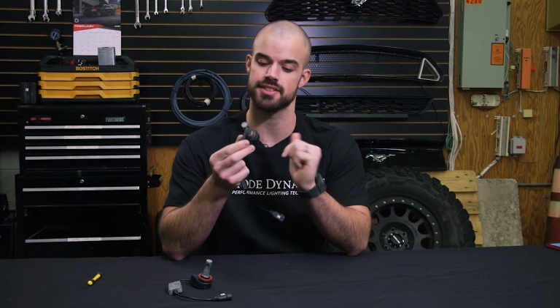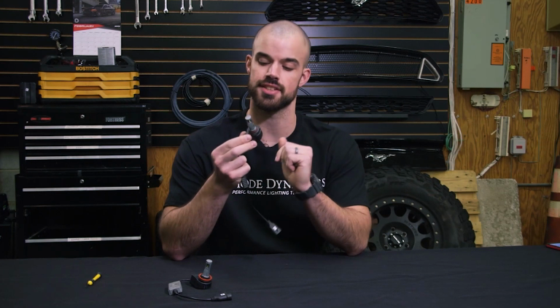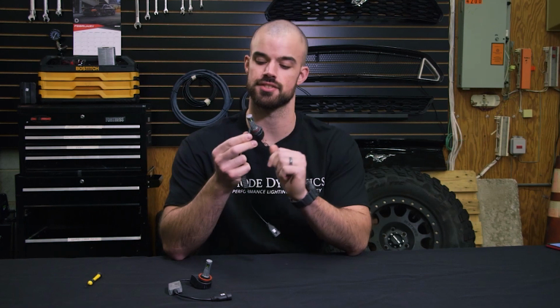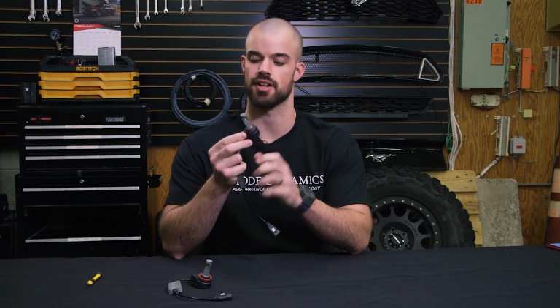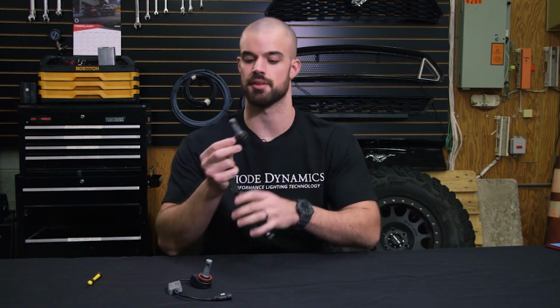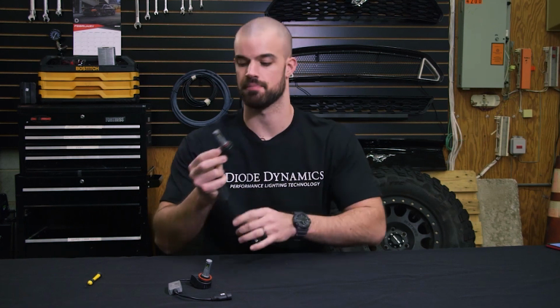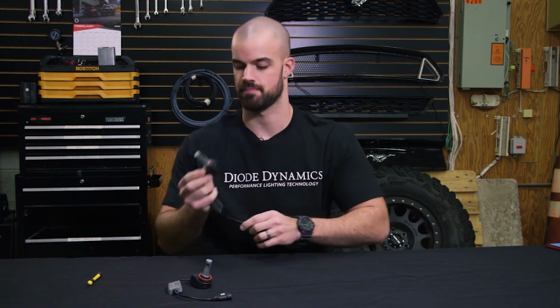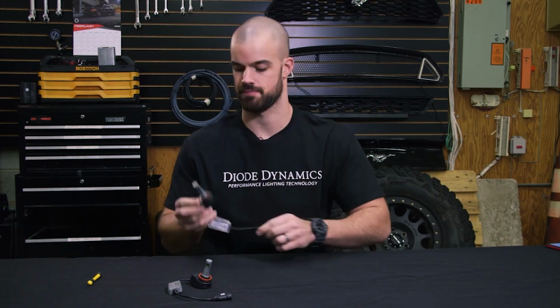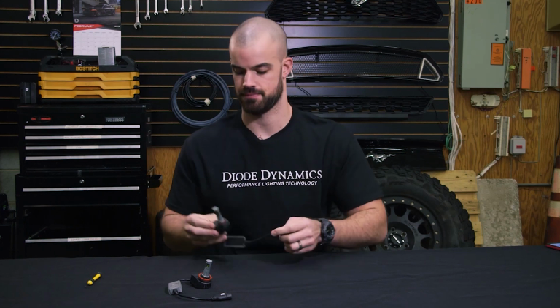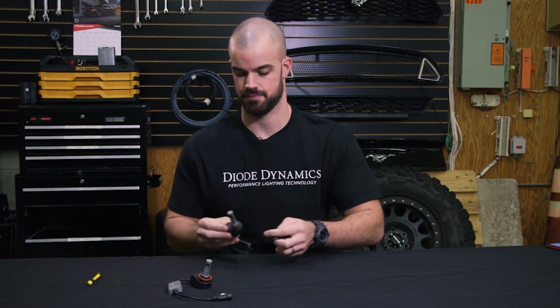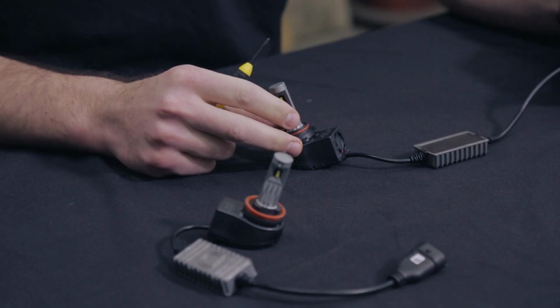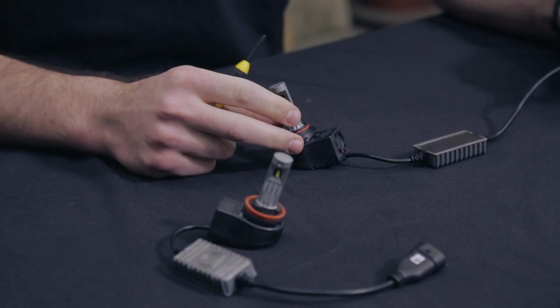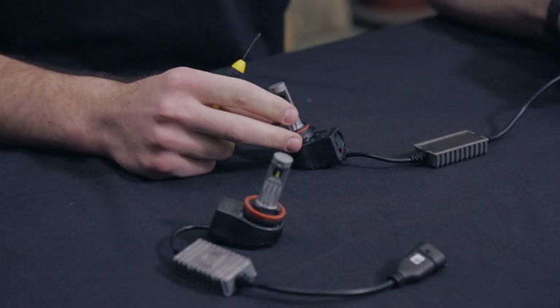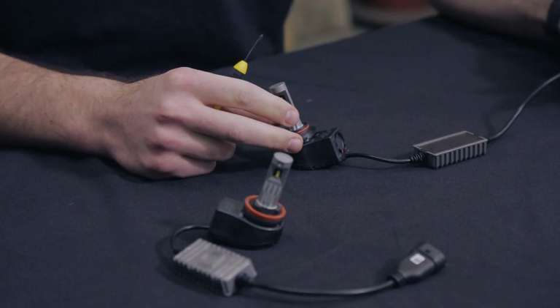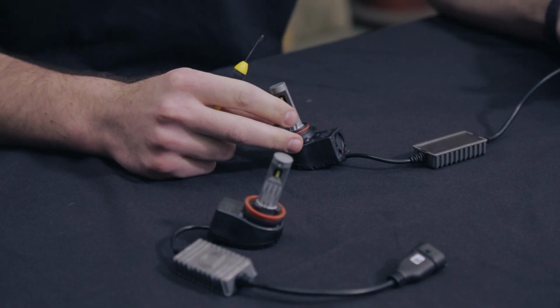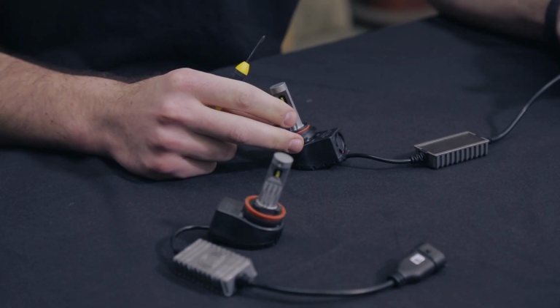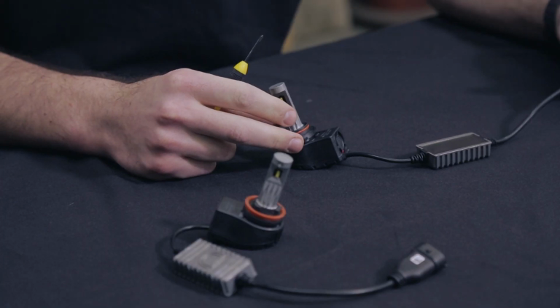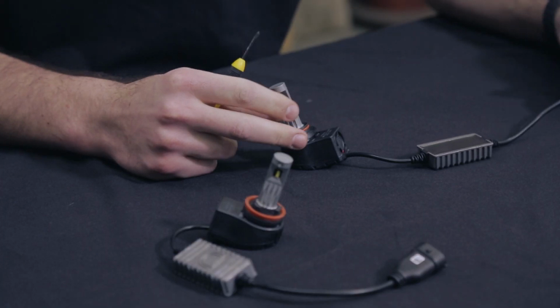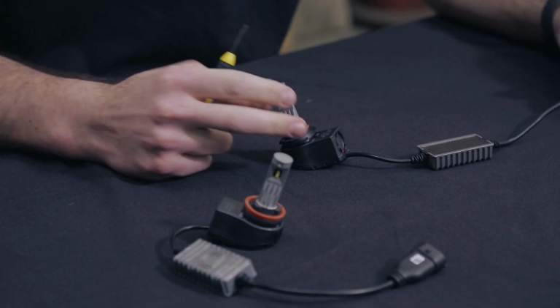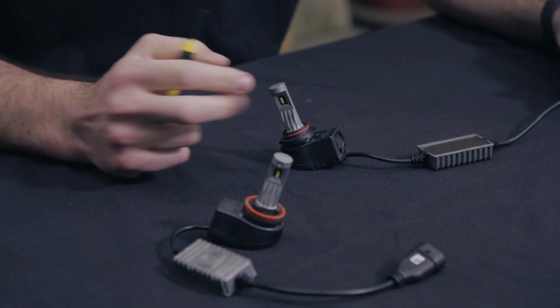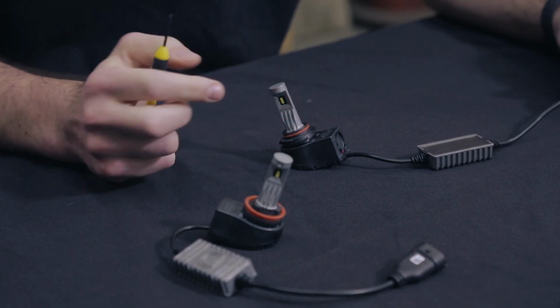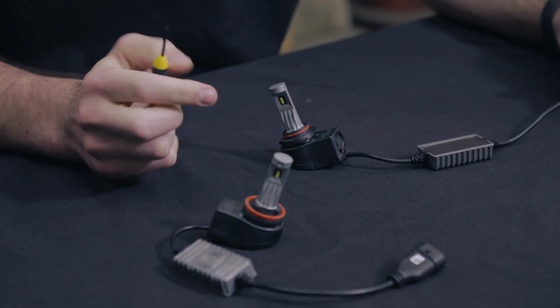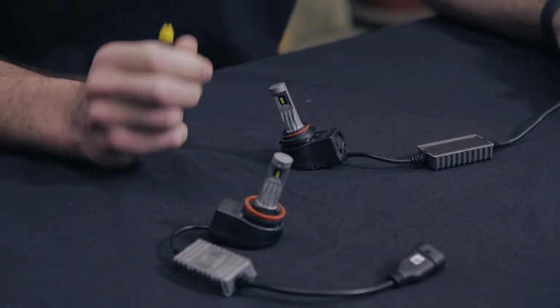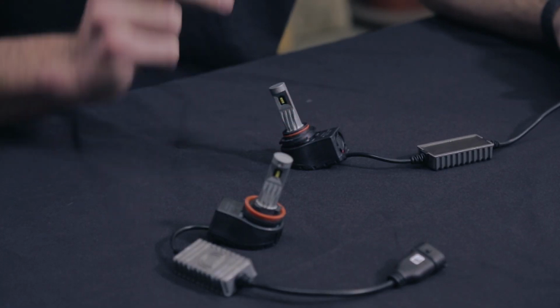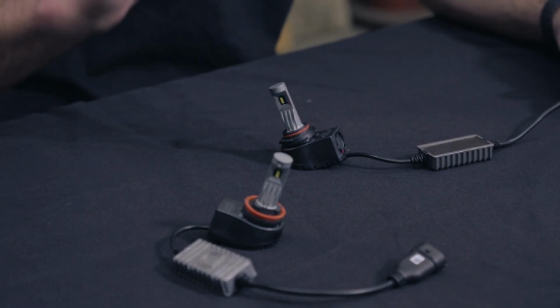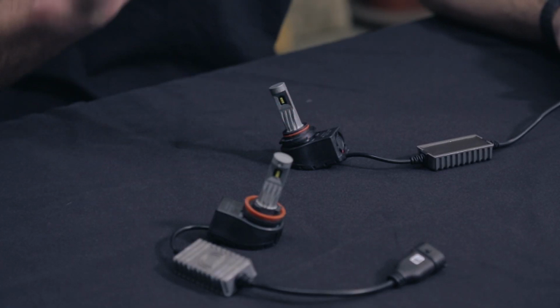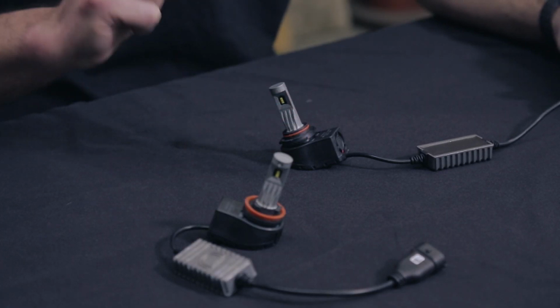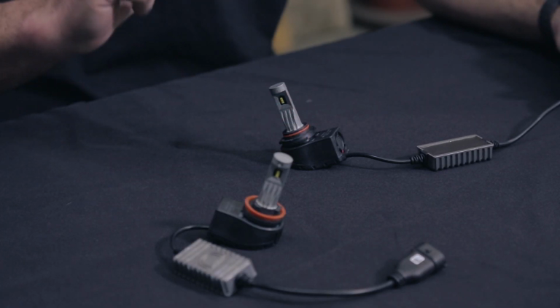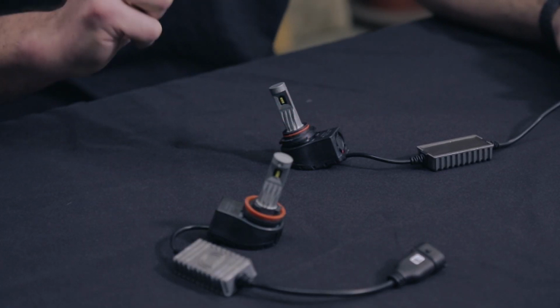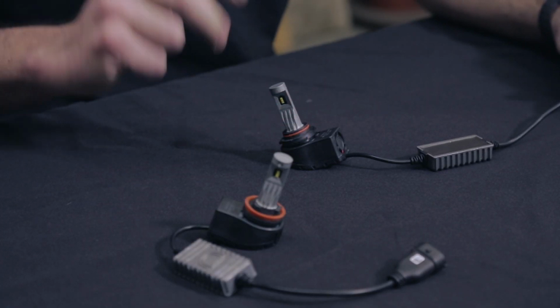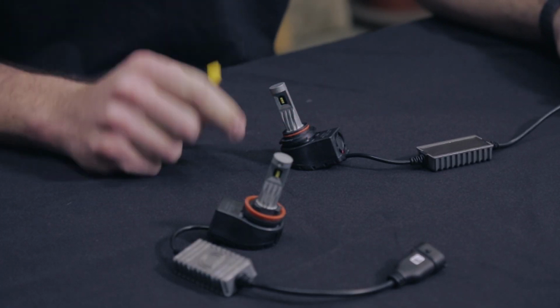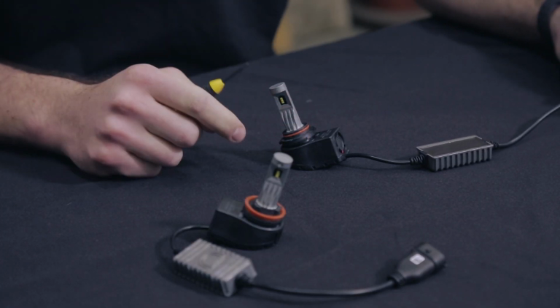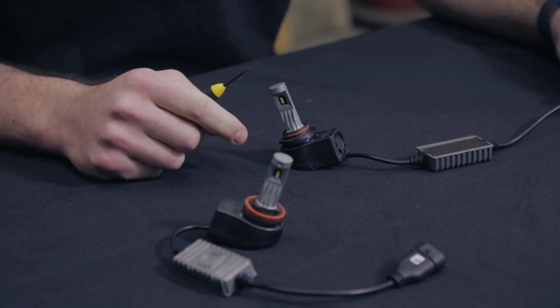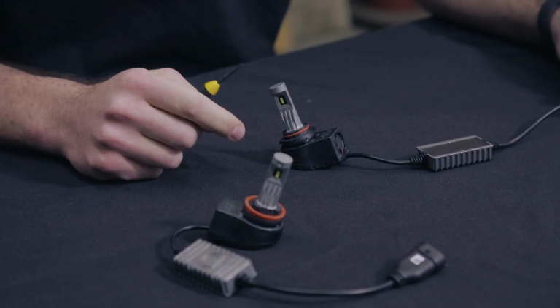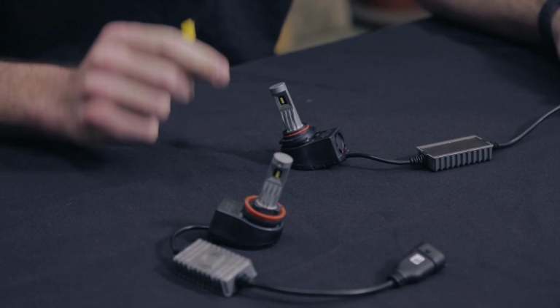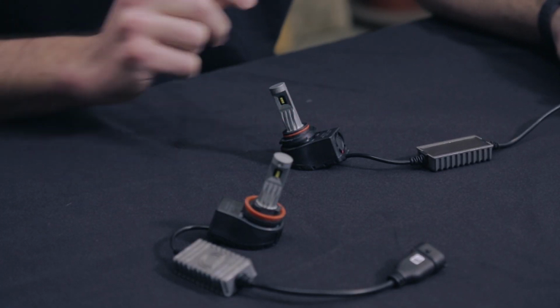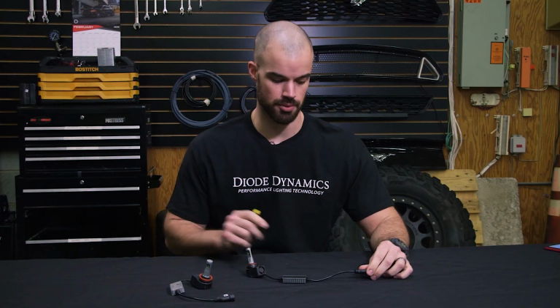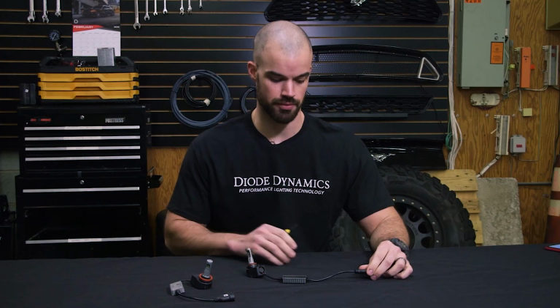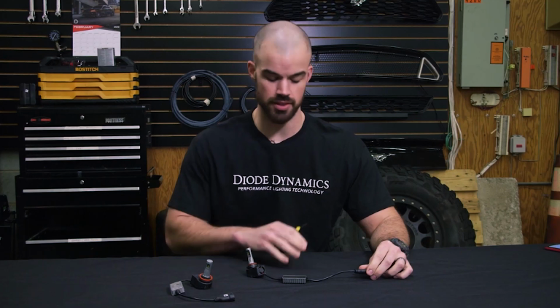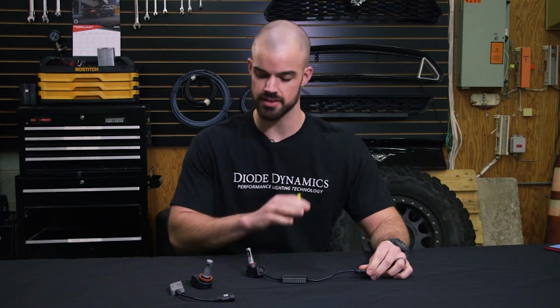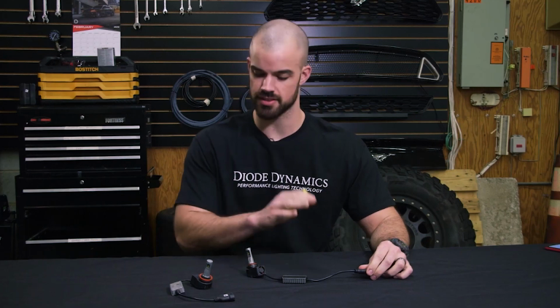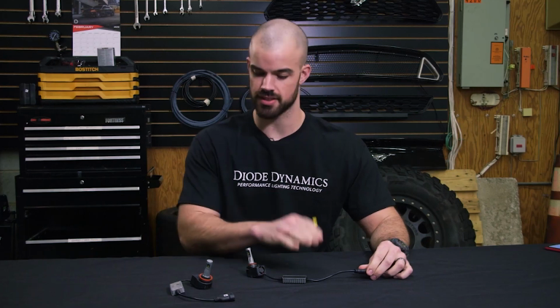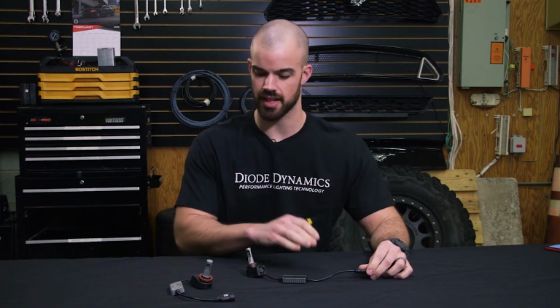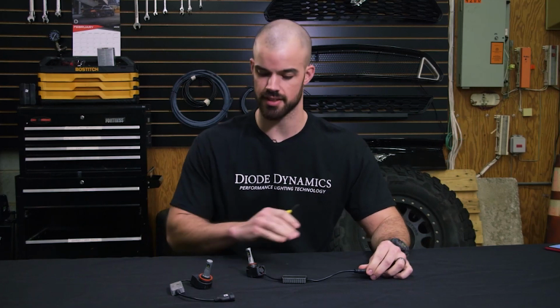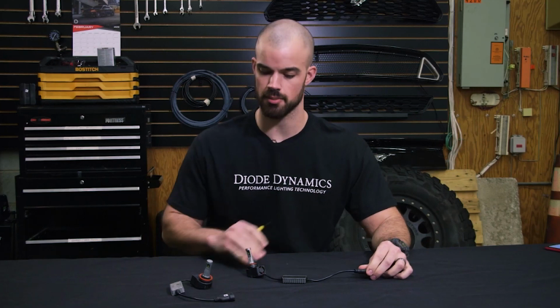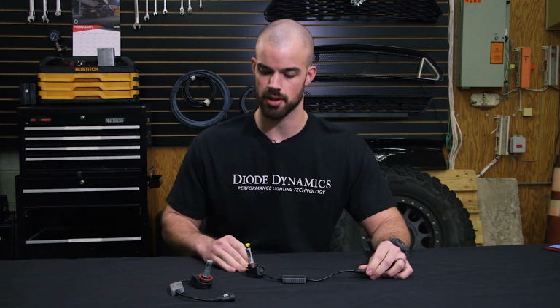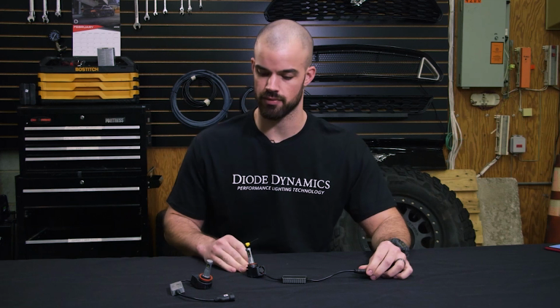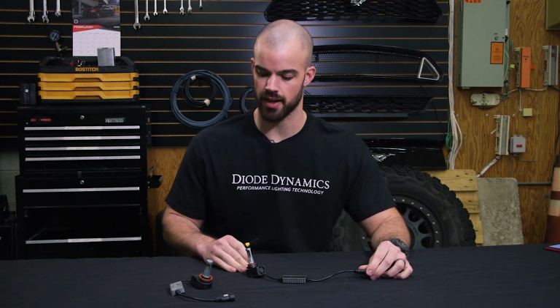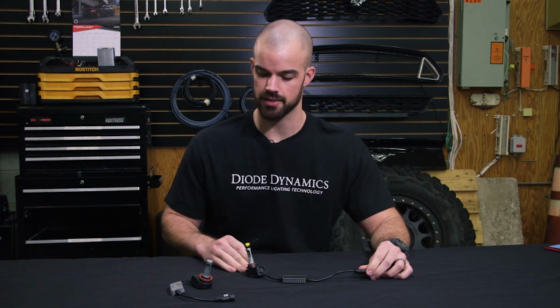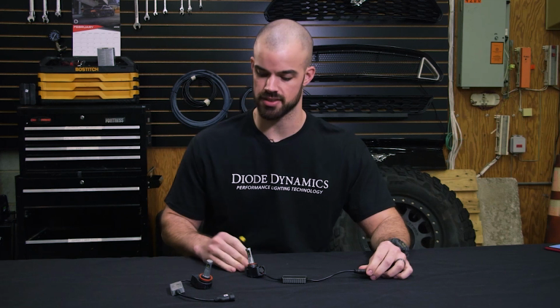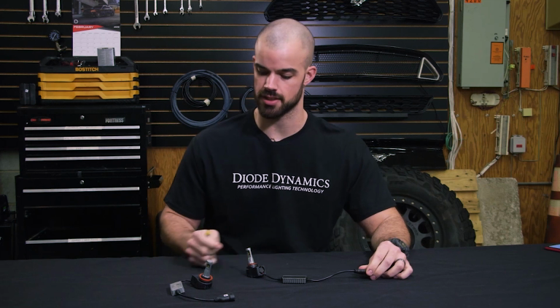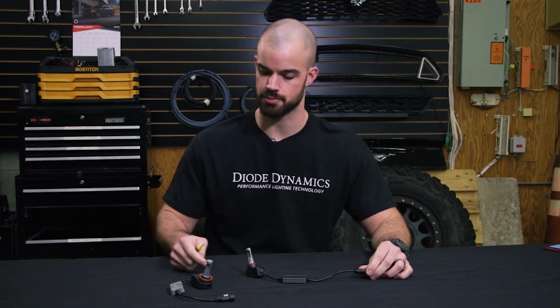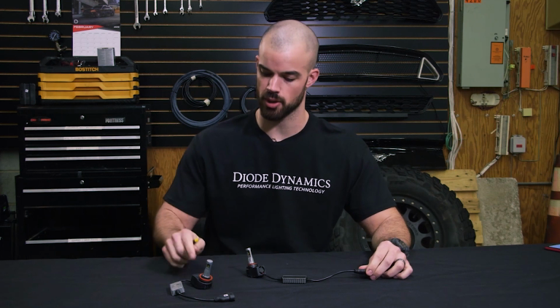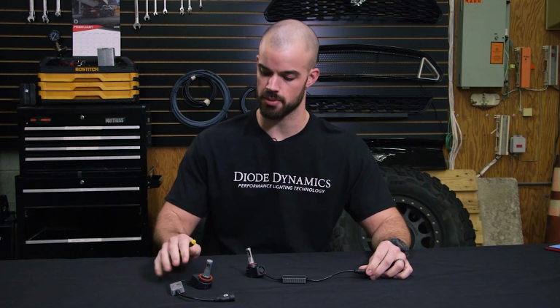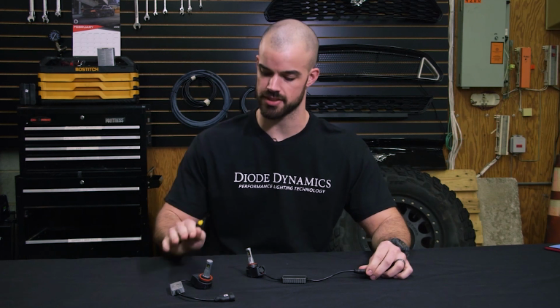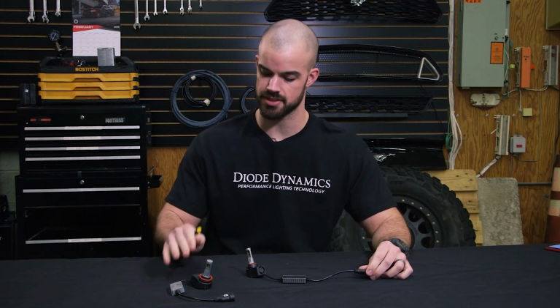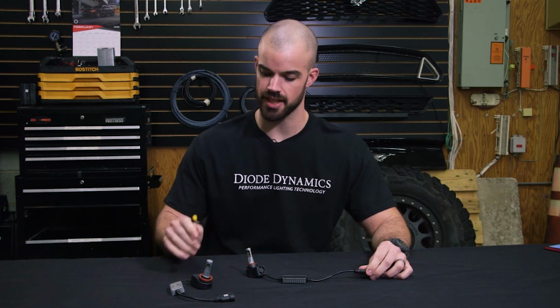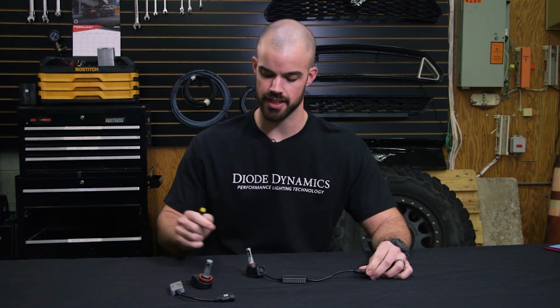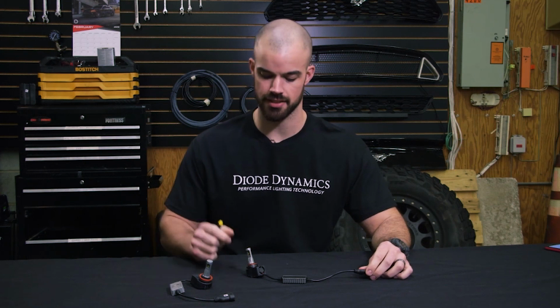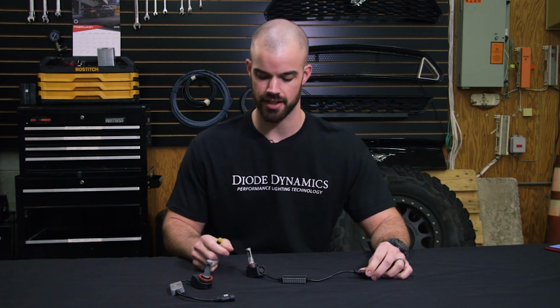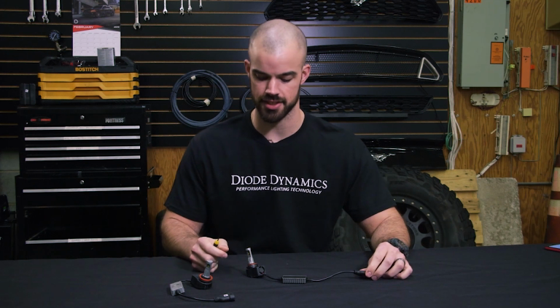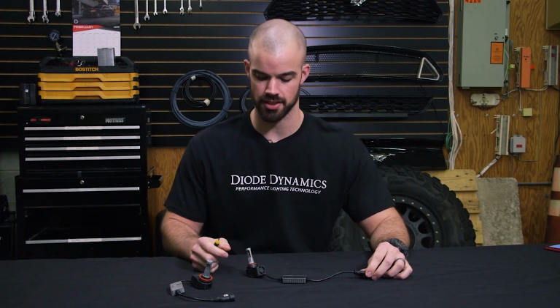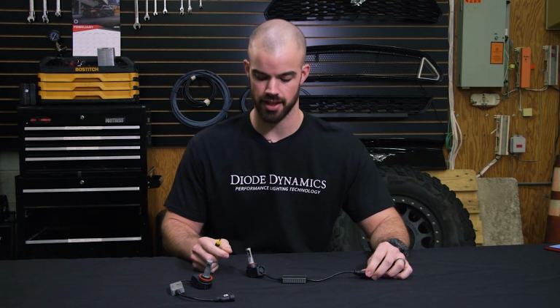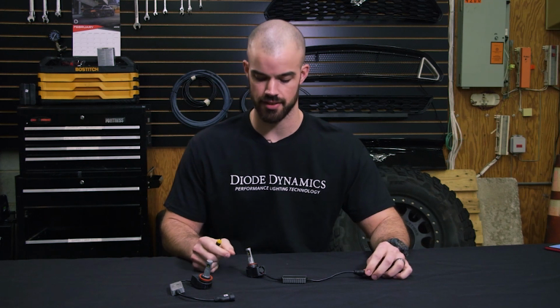Let's get started. Today we're going to show you how to adjust the collars on two different sizes of bulbs. First is a 9005 size bulb and the second is an H11.